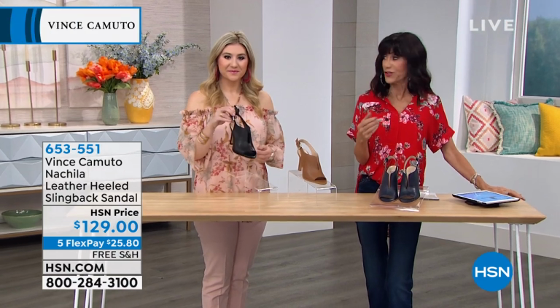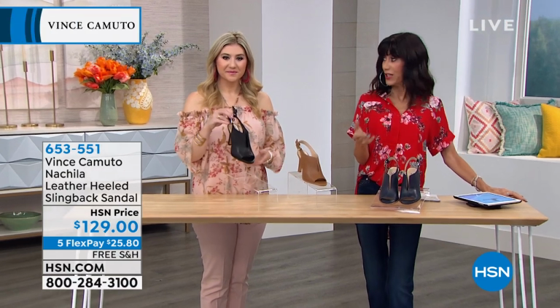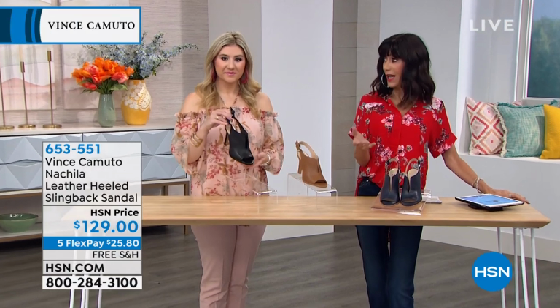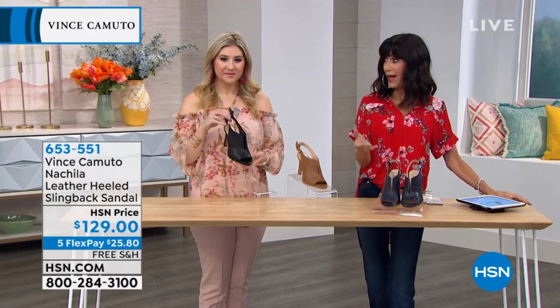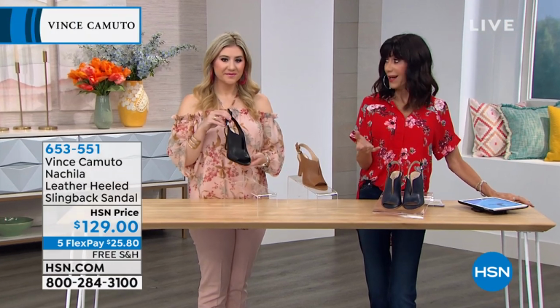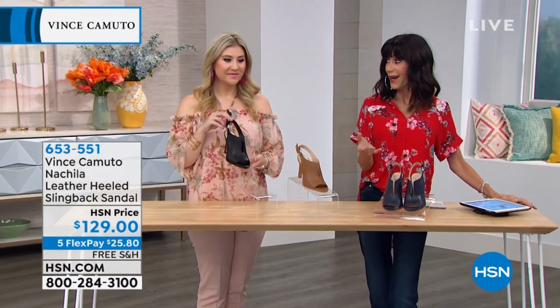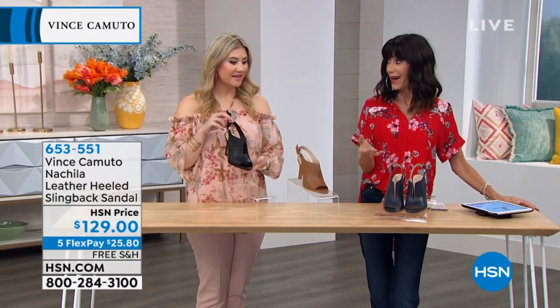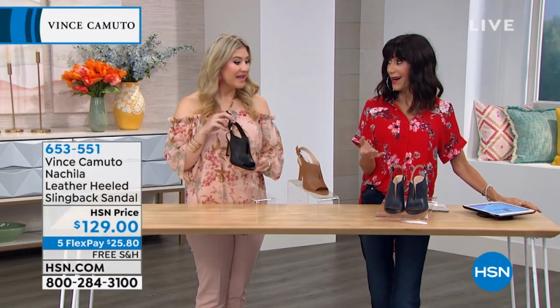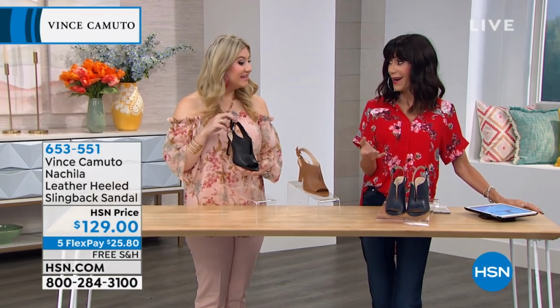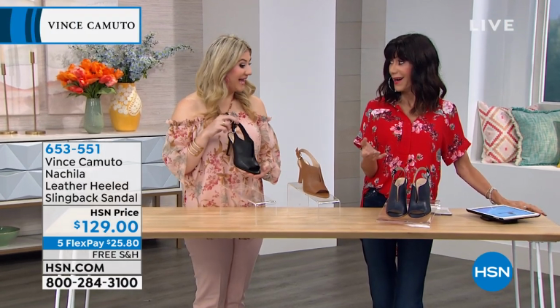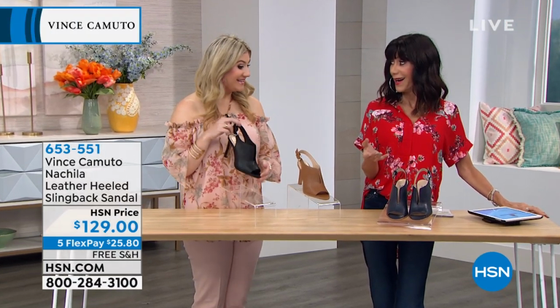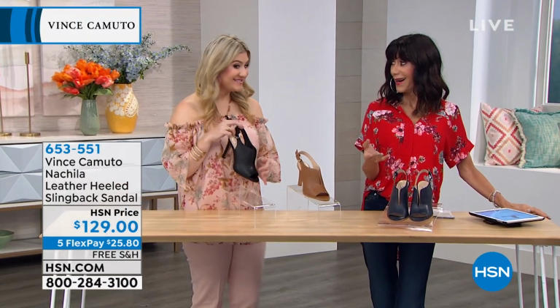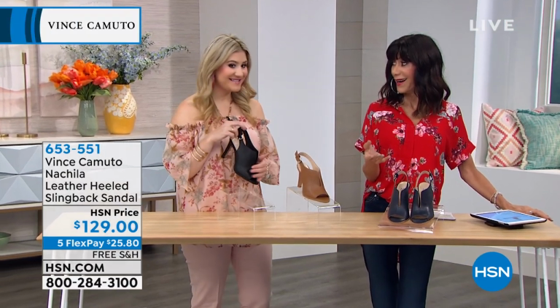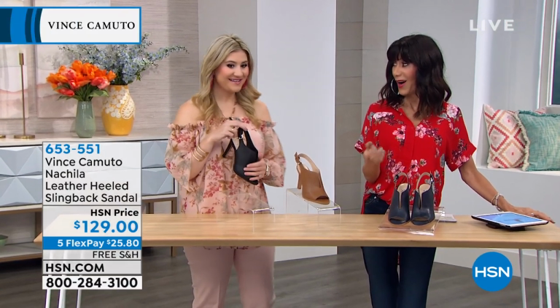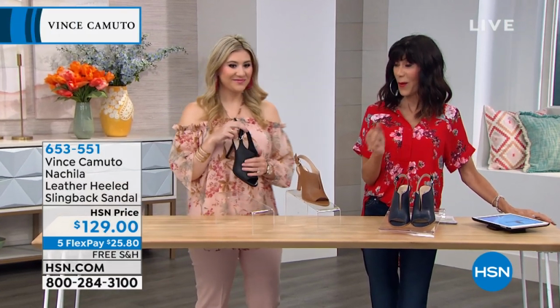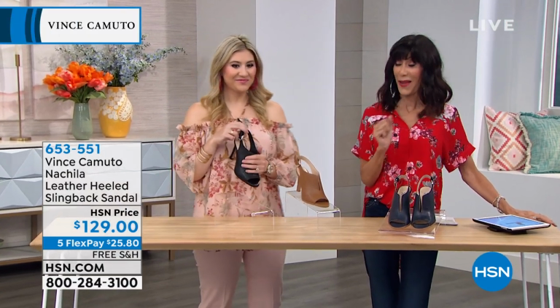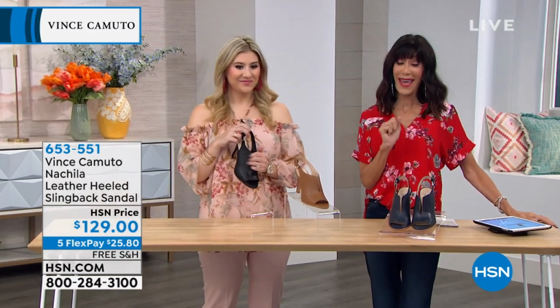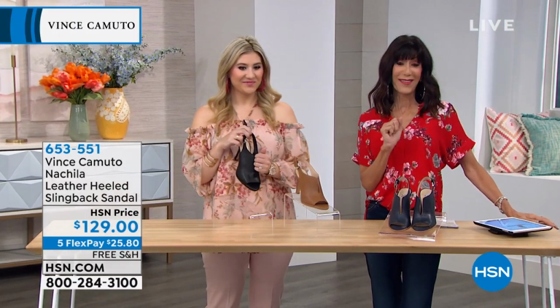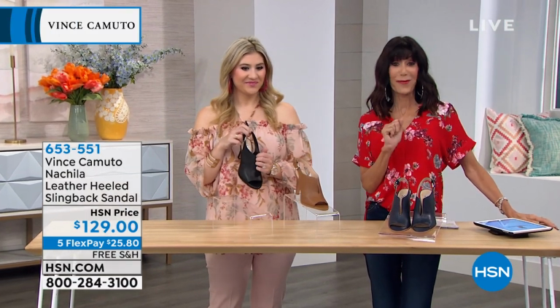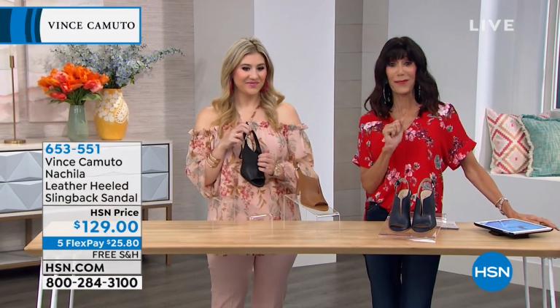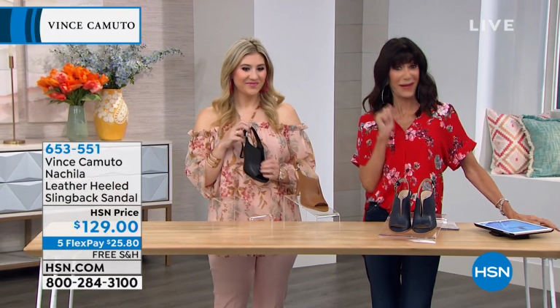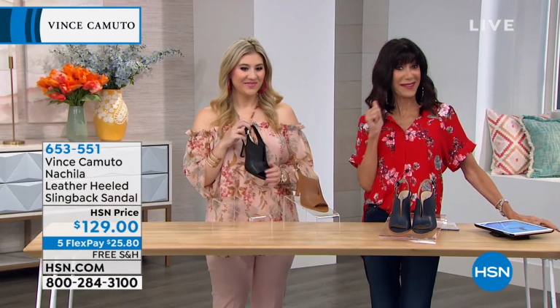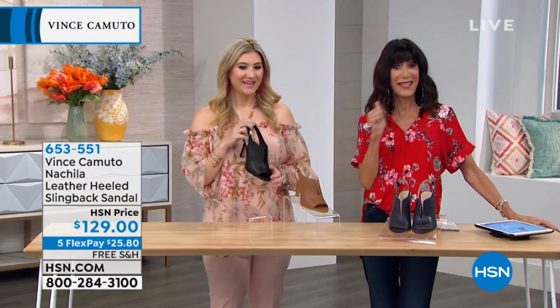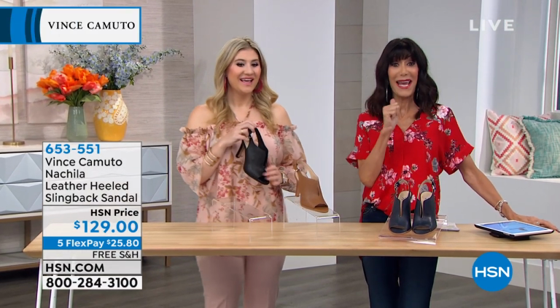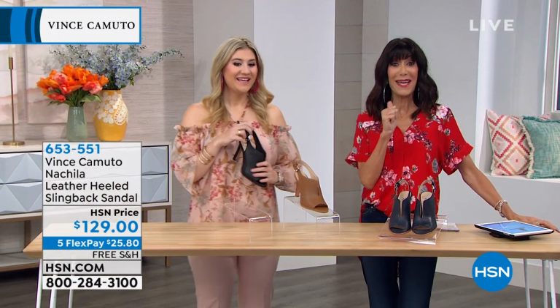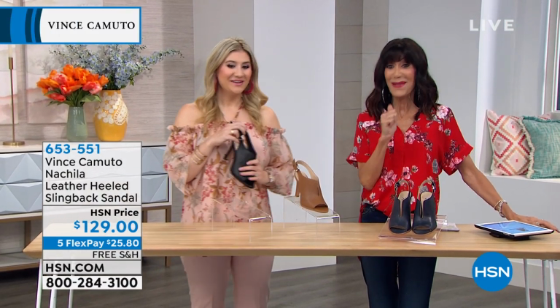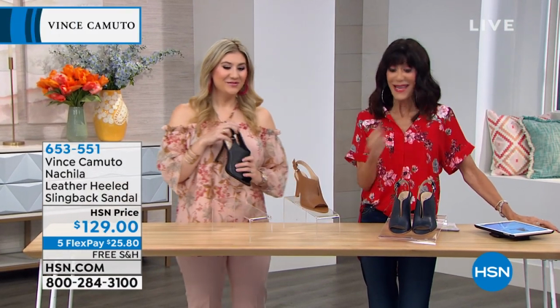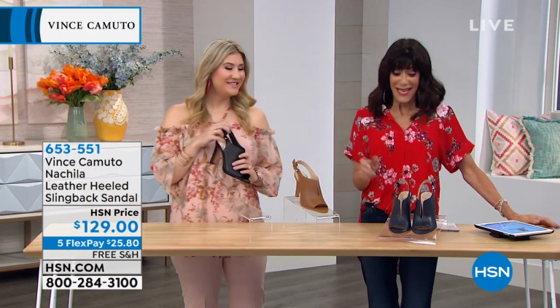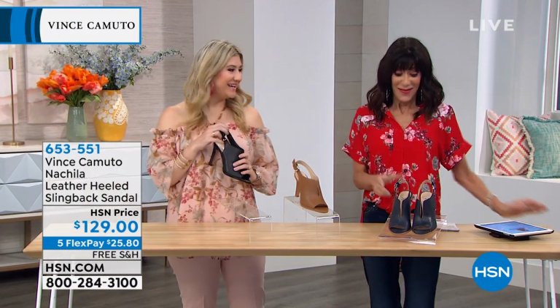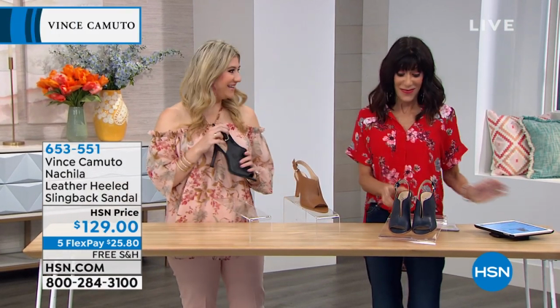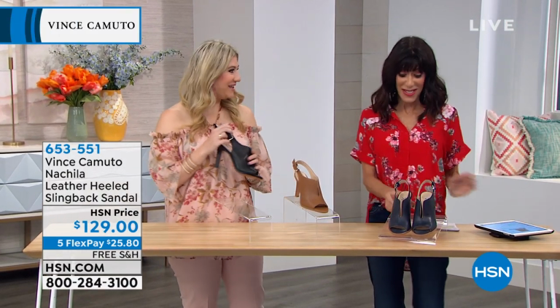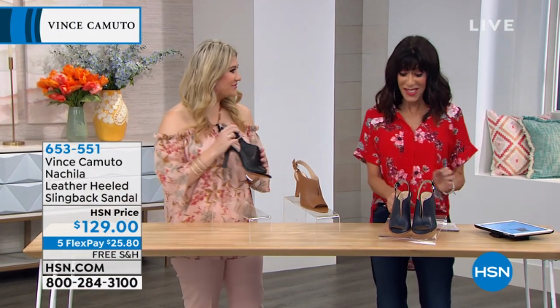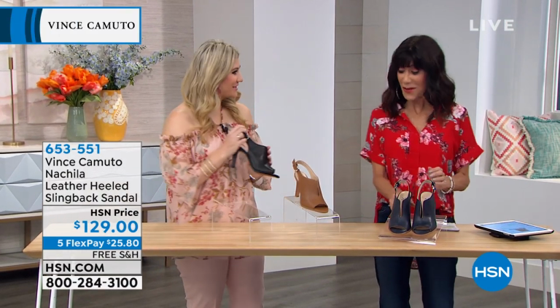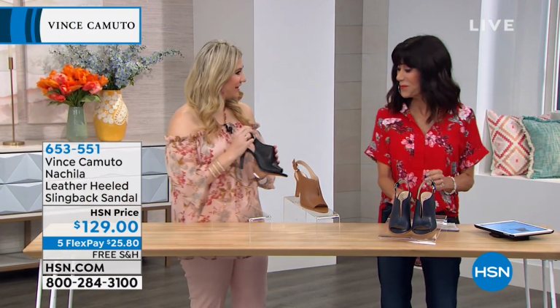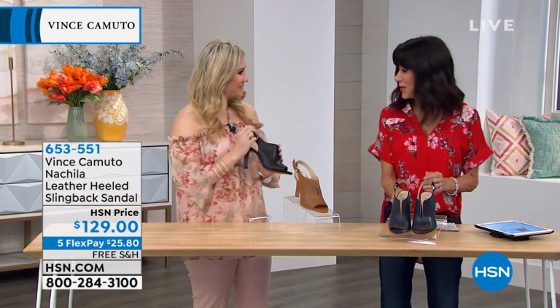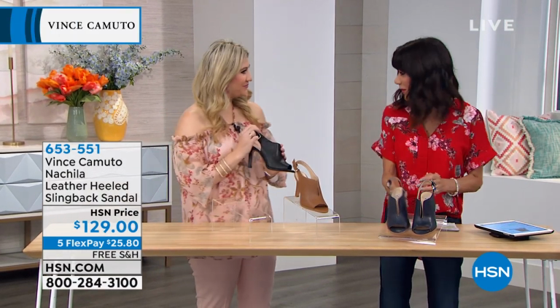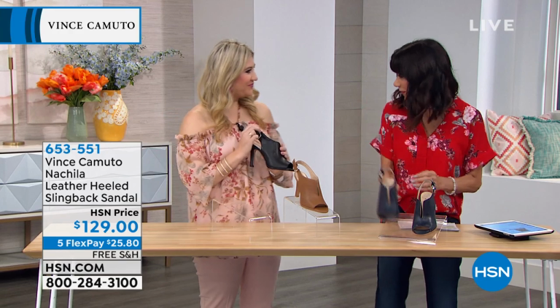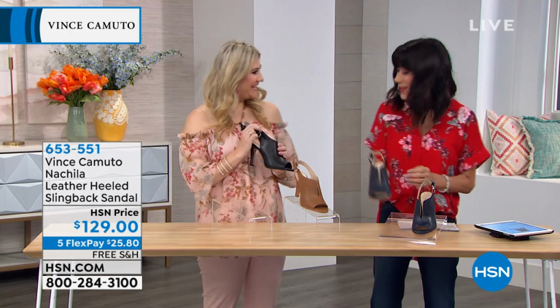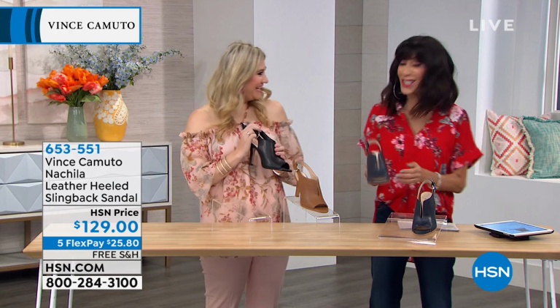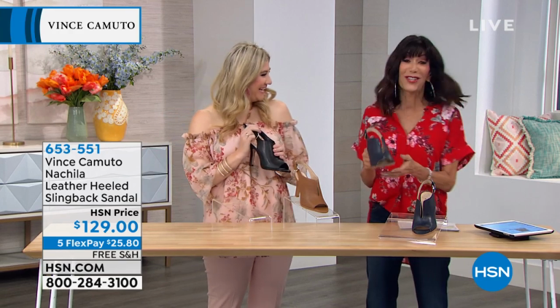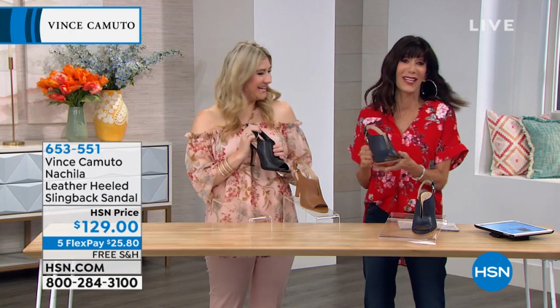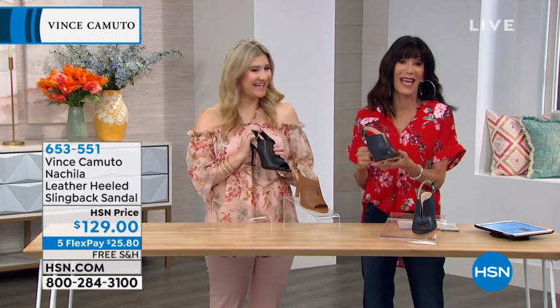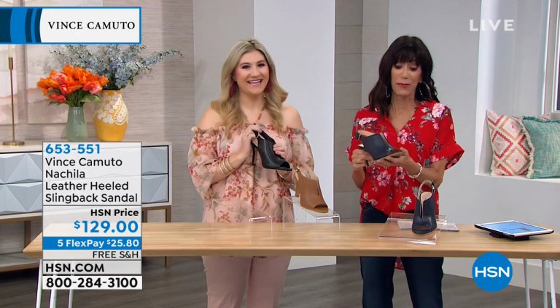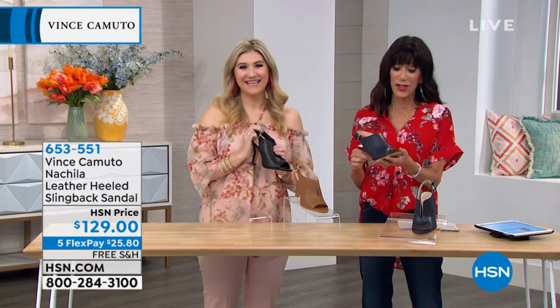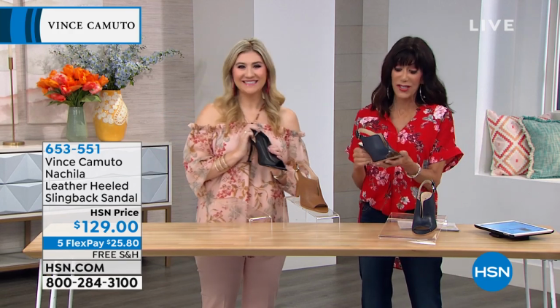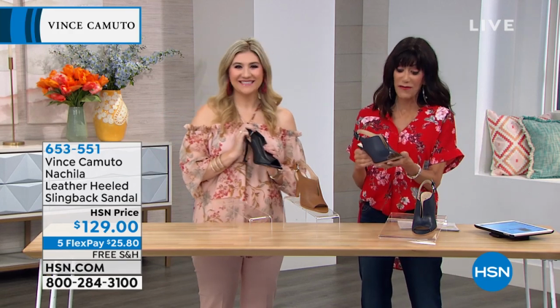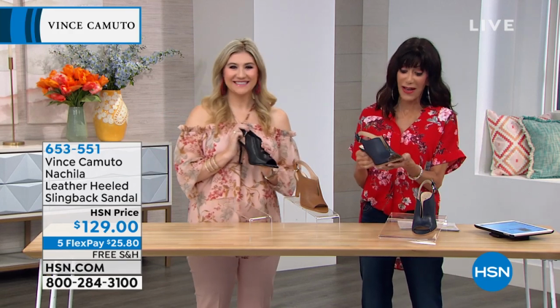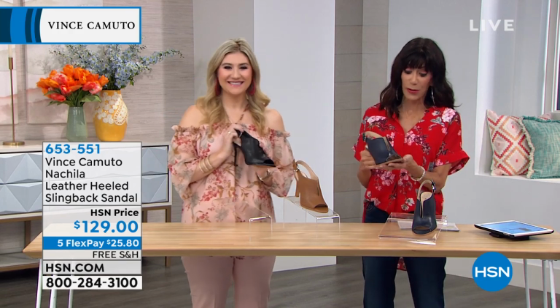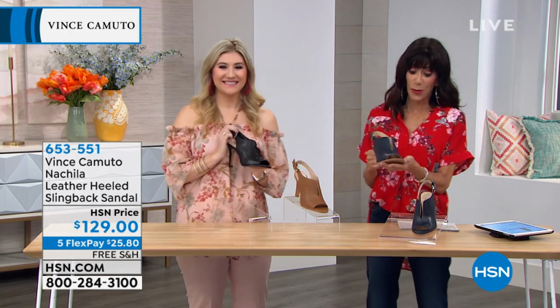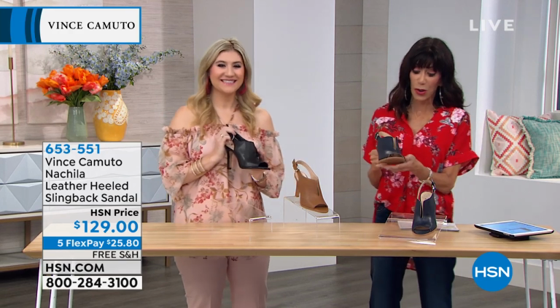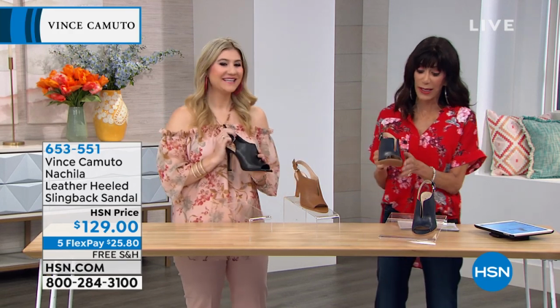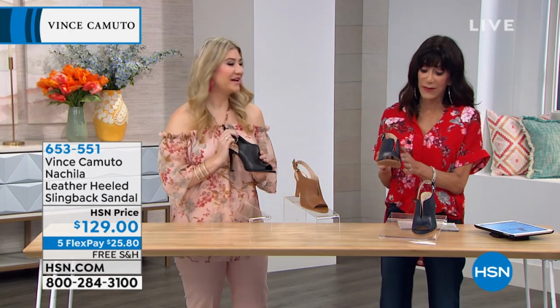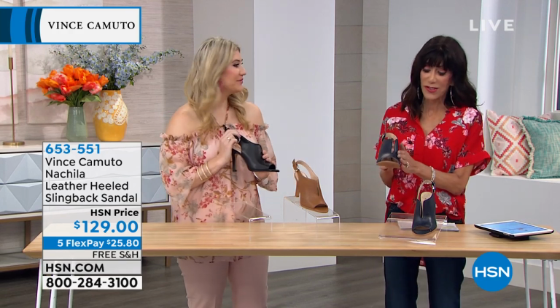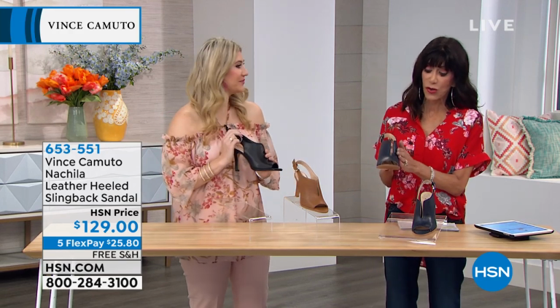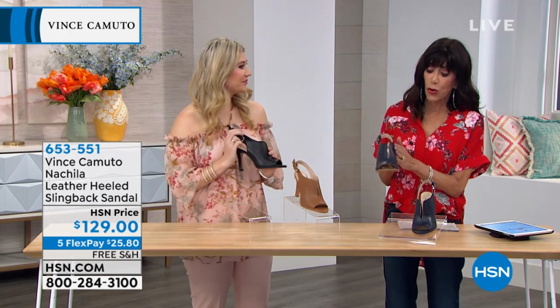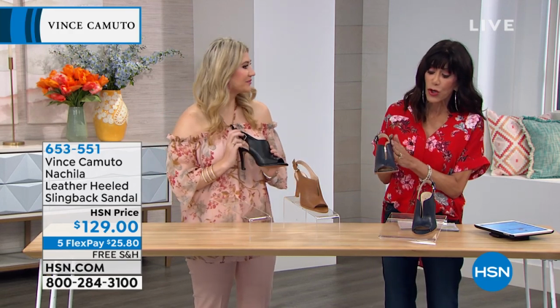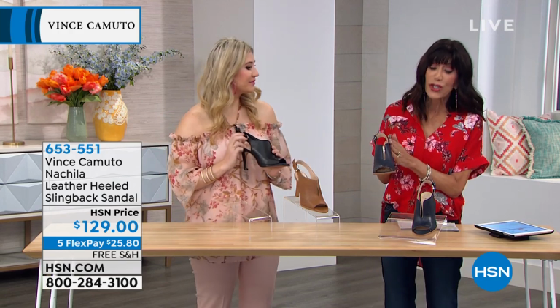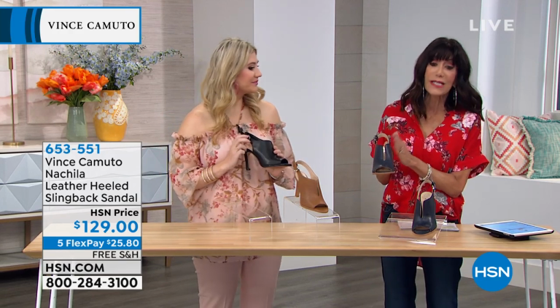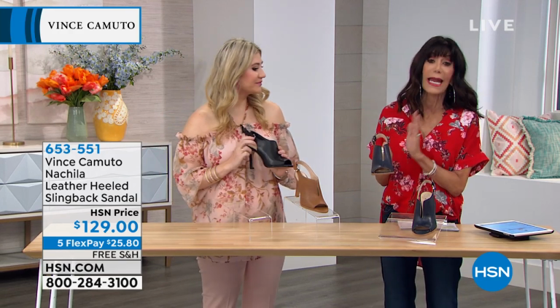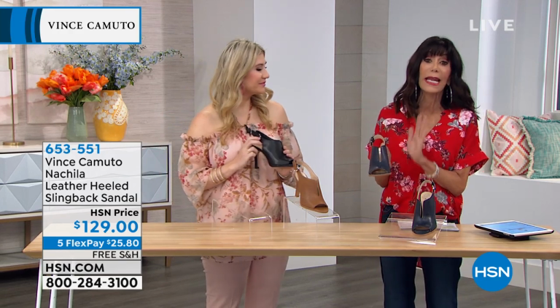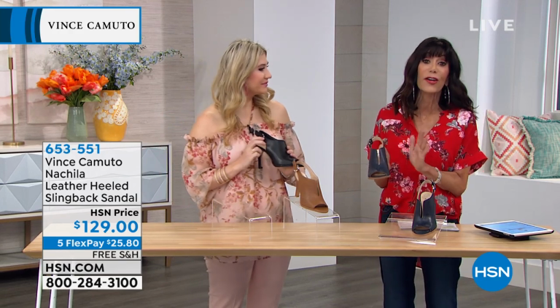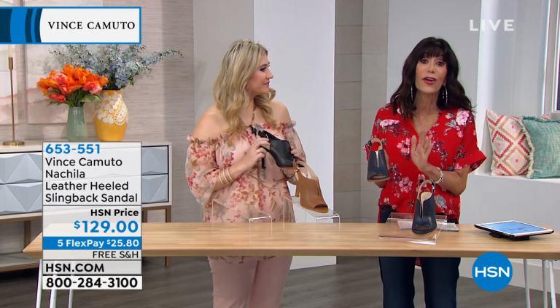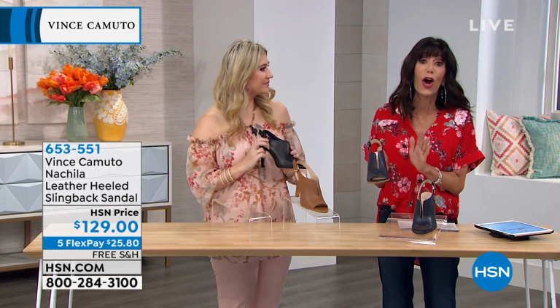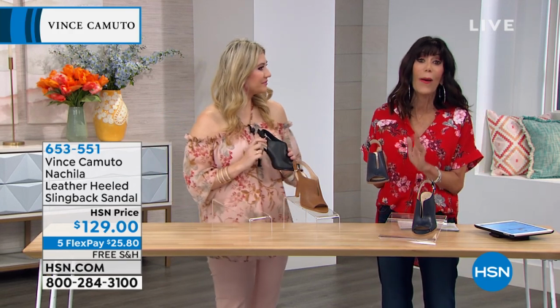Nachila? Yes, got the name. You did, that was good. This is a beautiful Nachila, which is available in this gorgeous indigo.